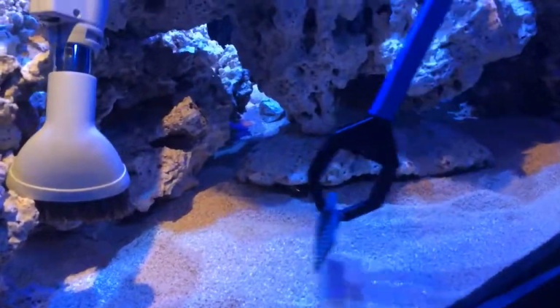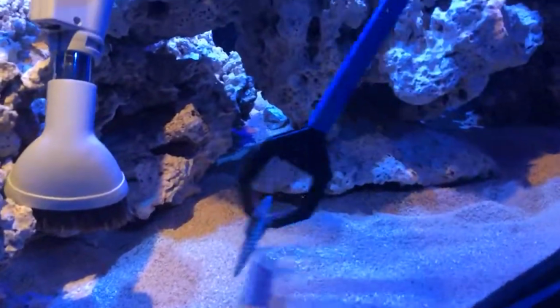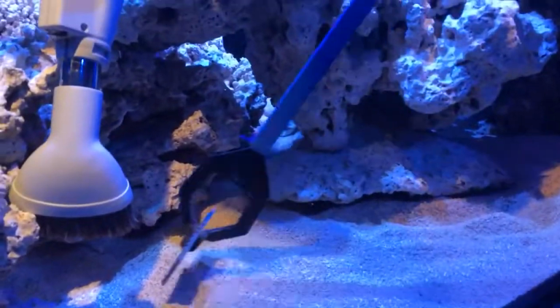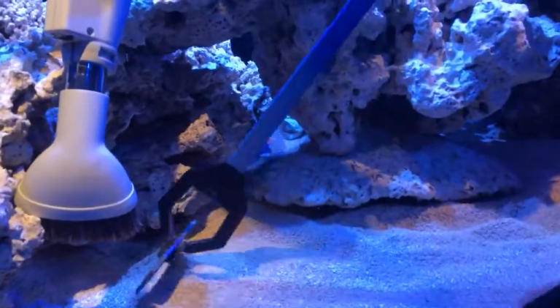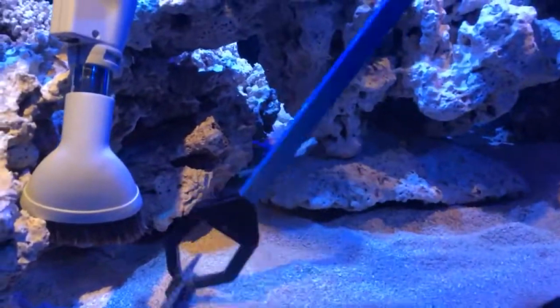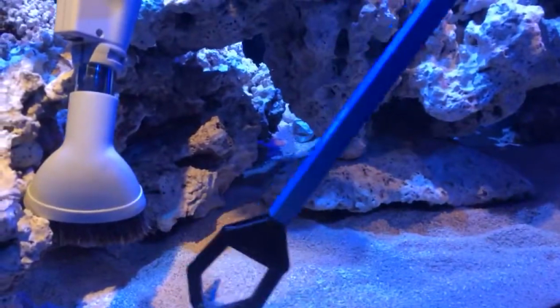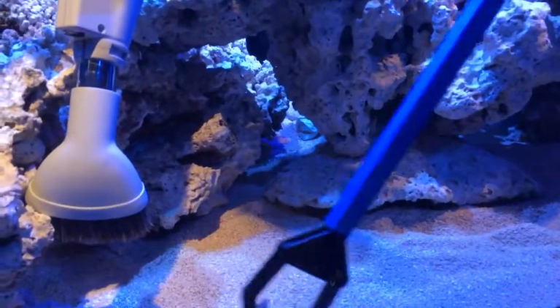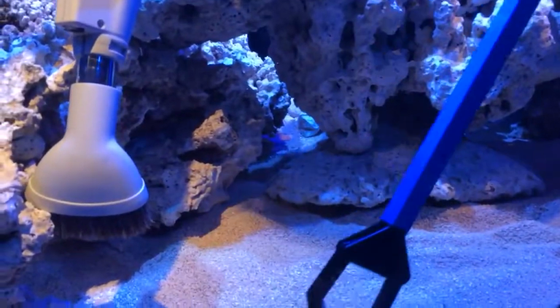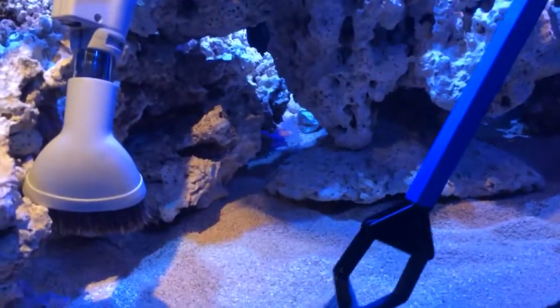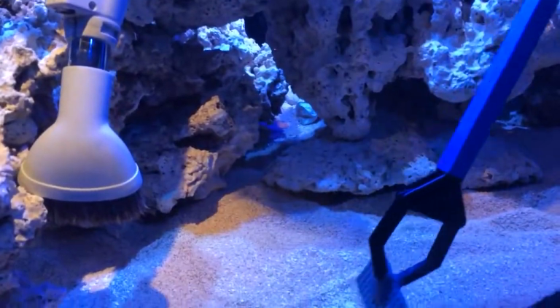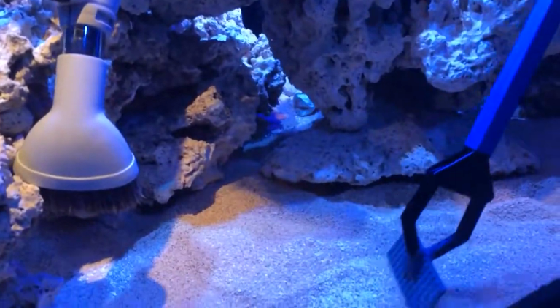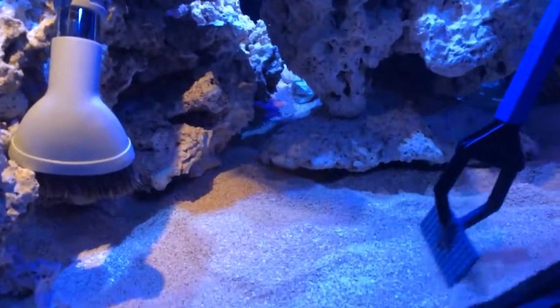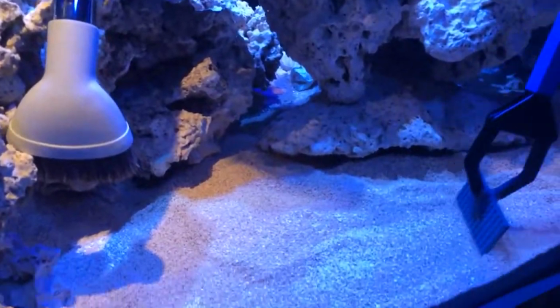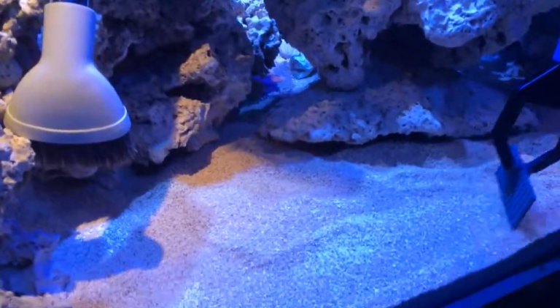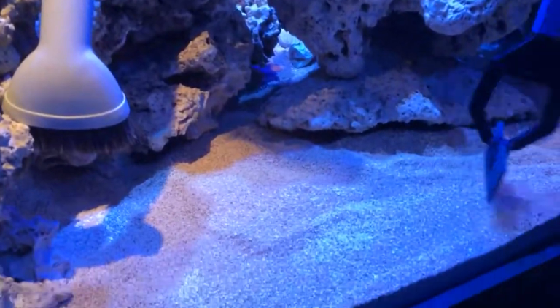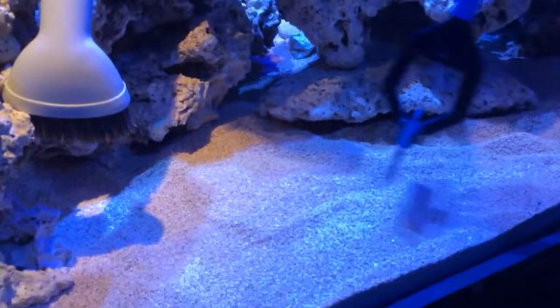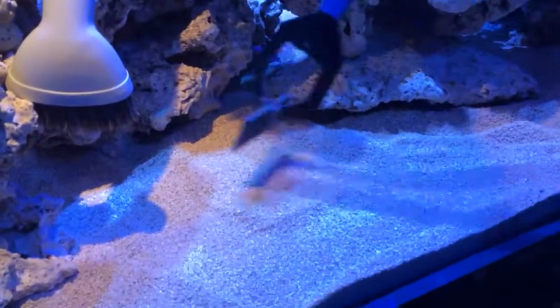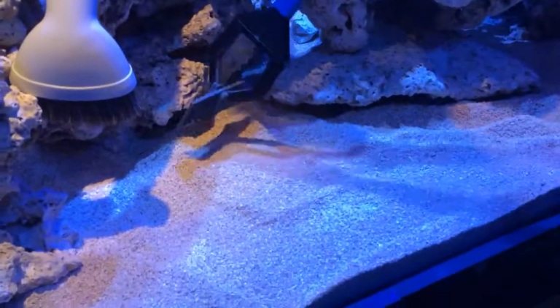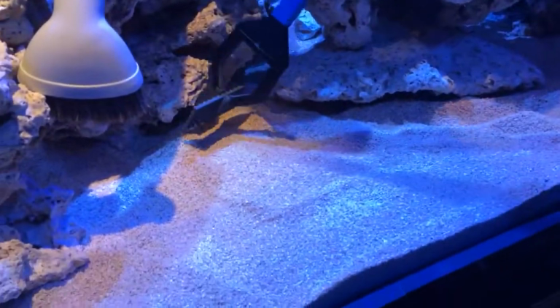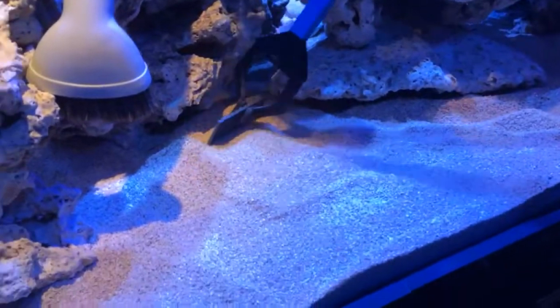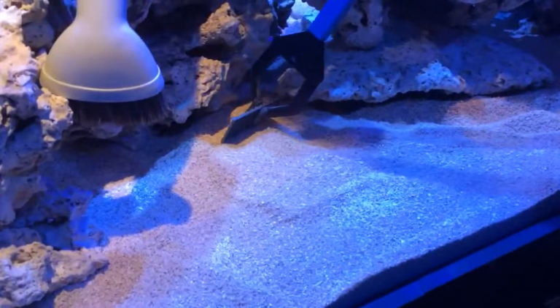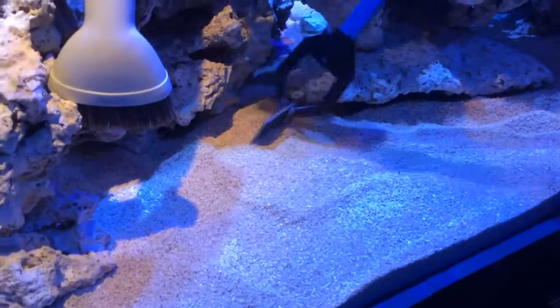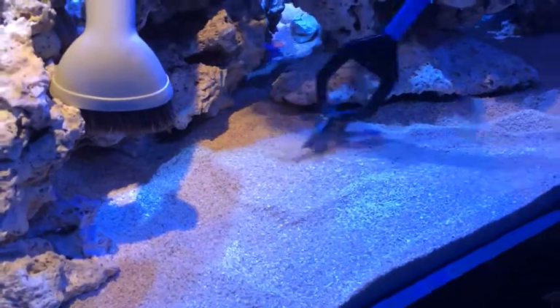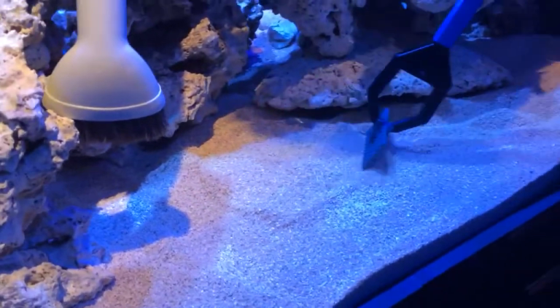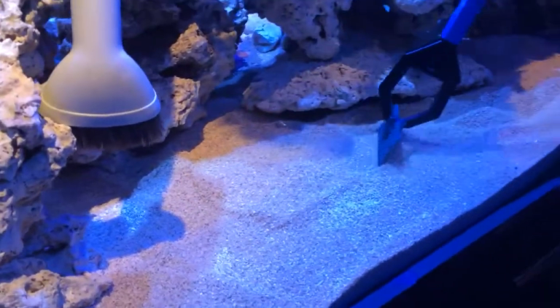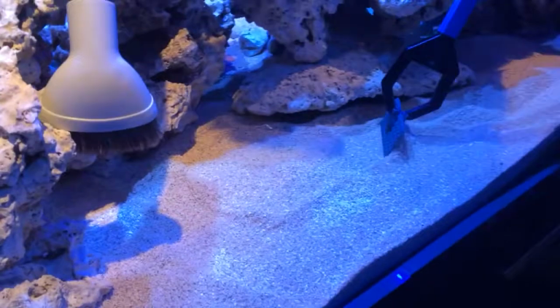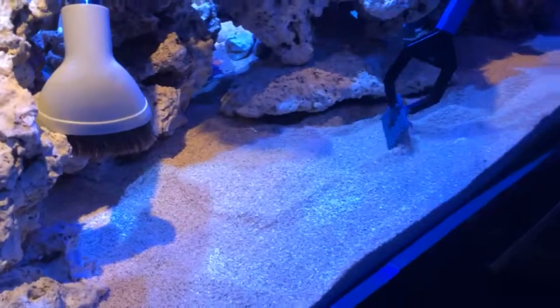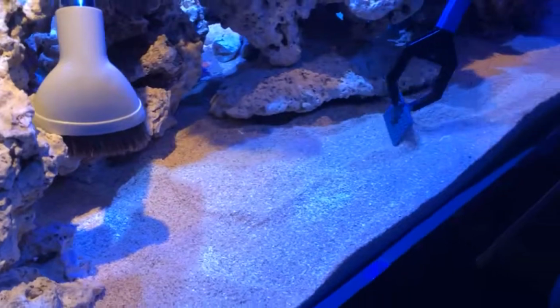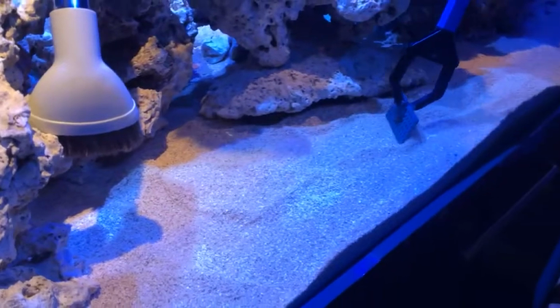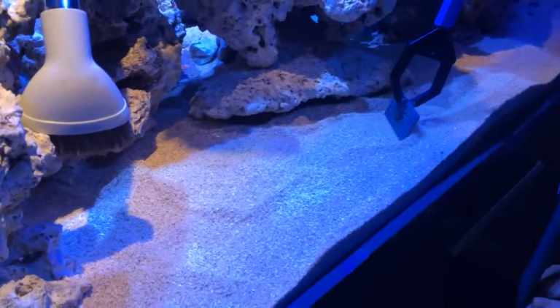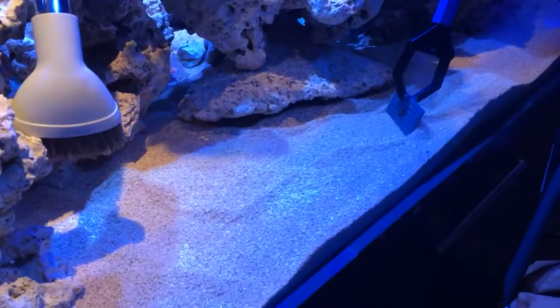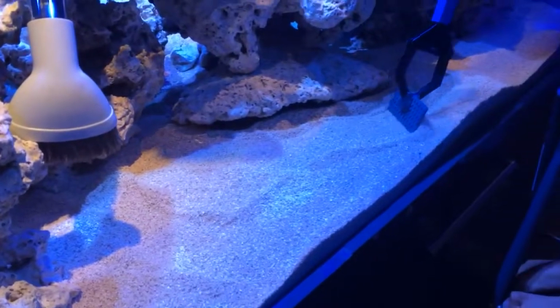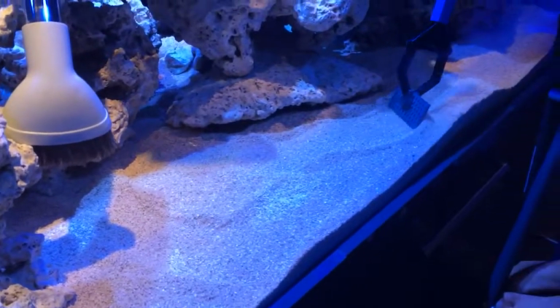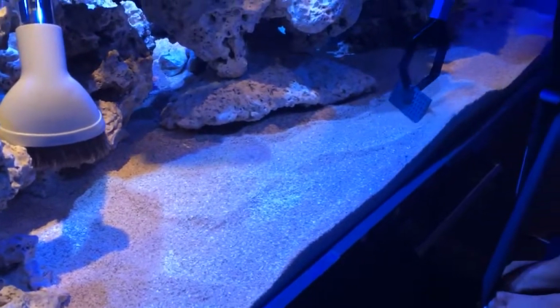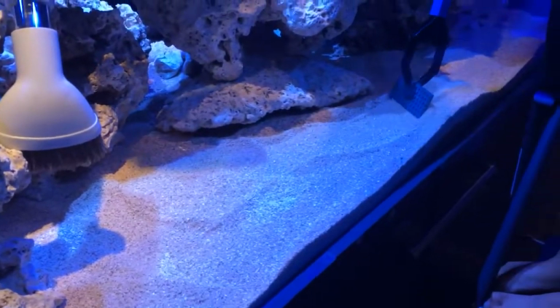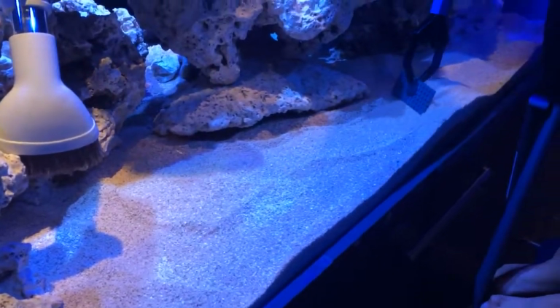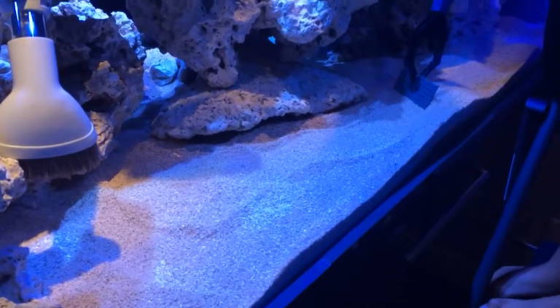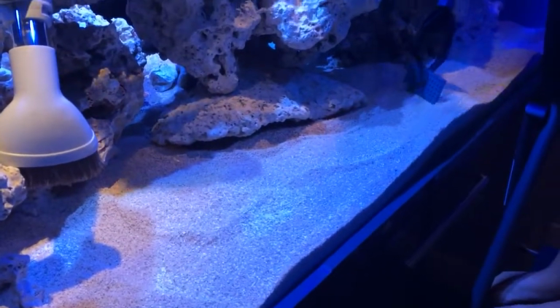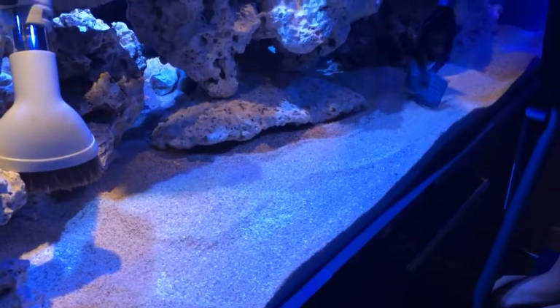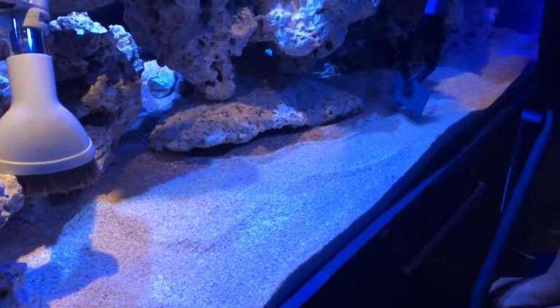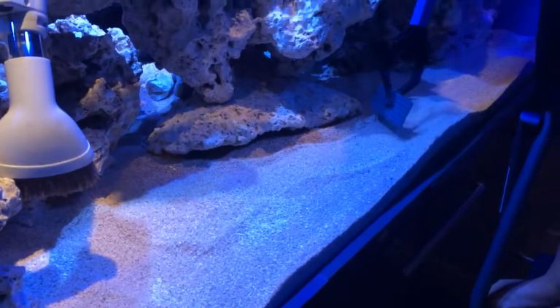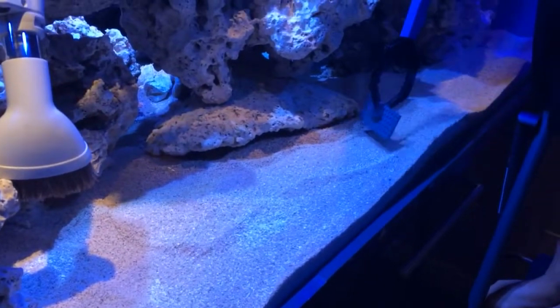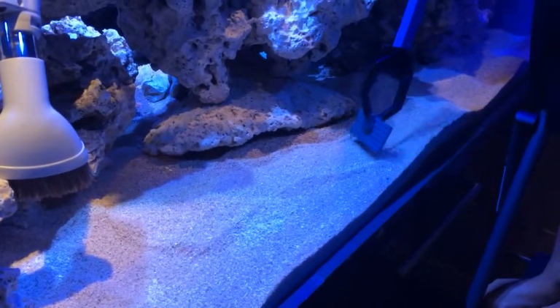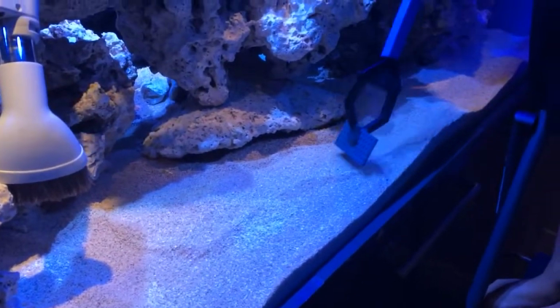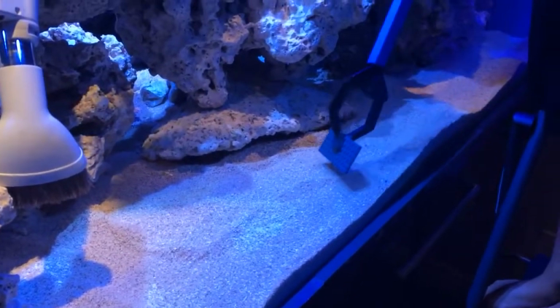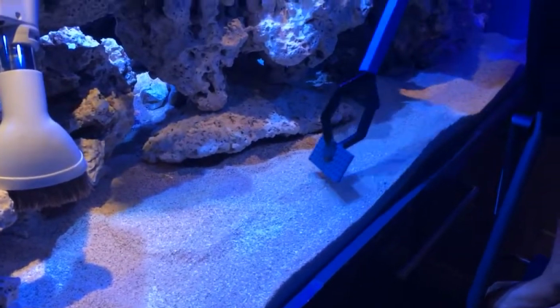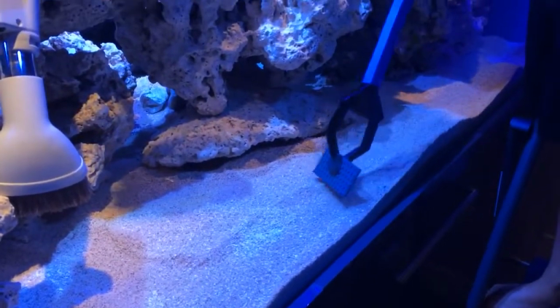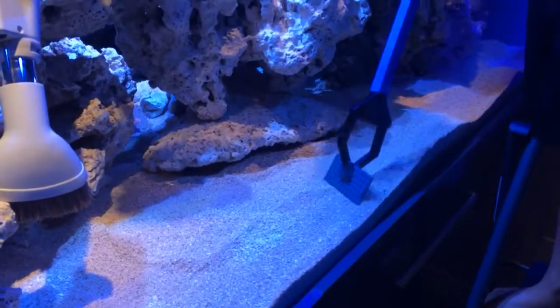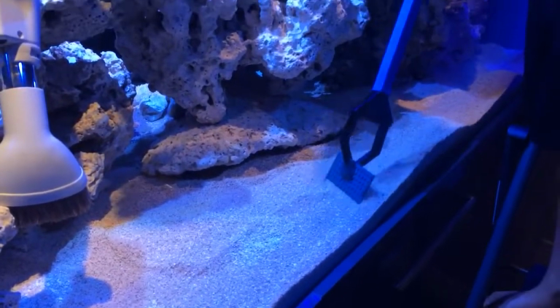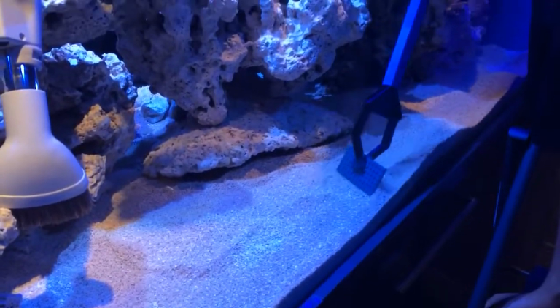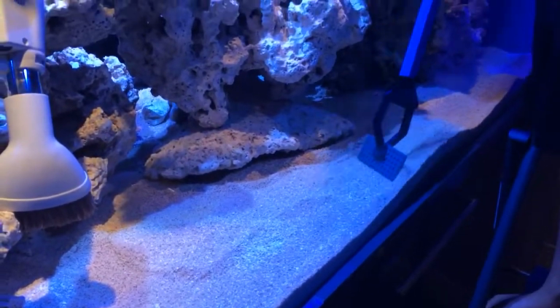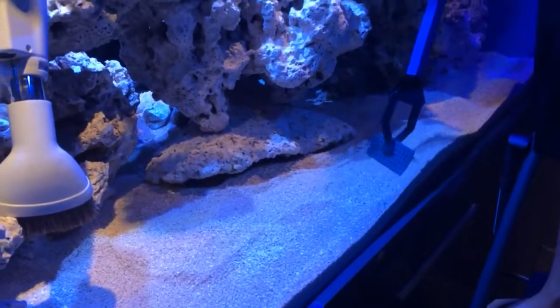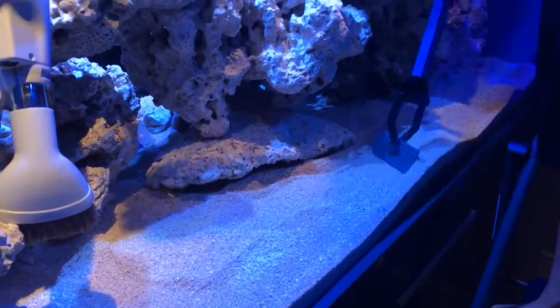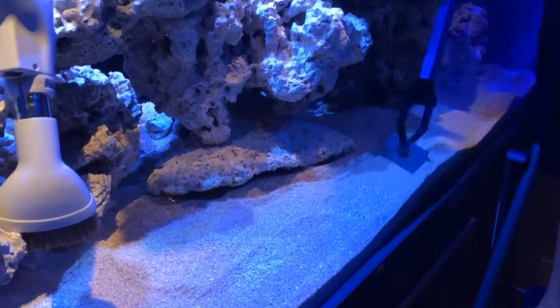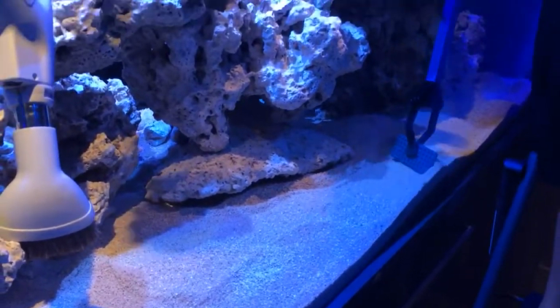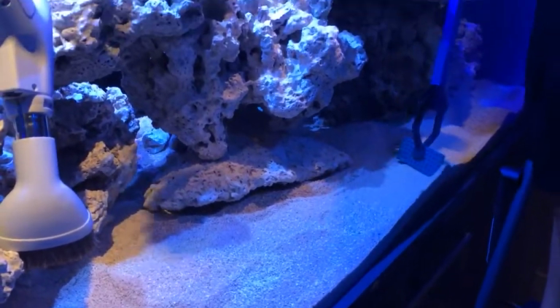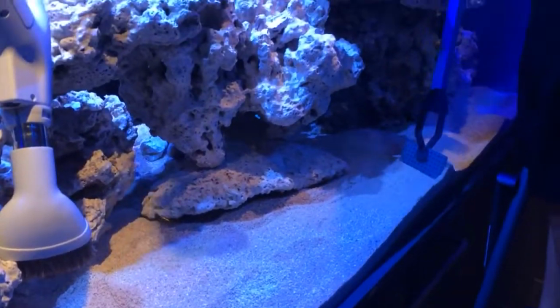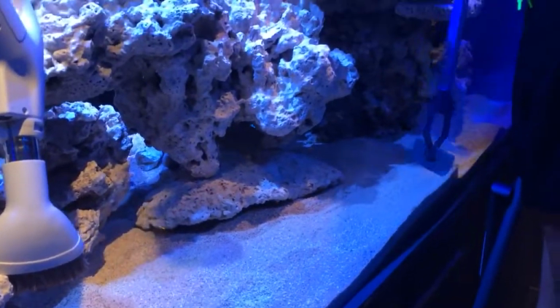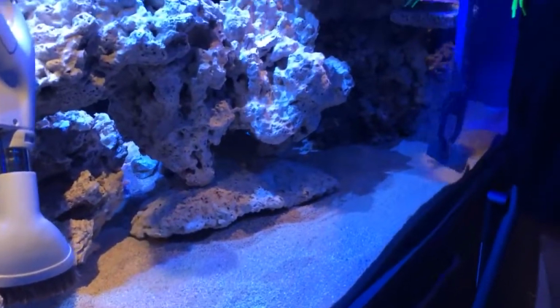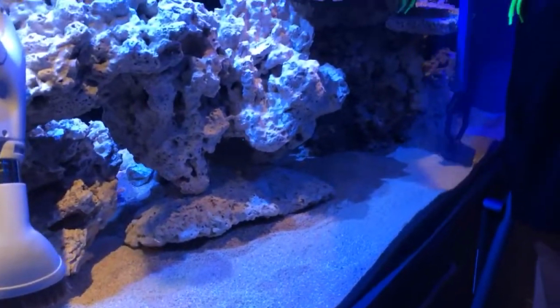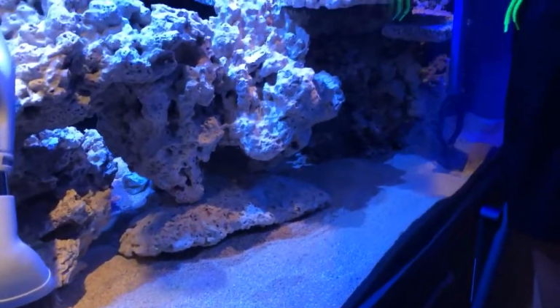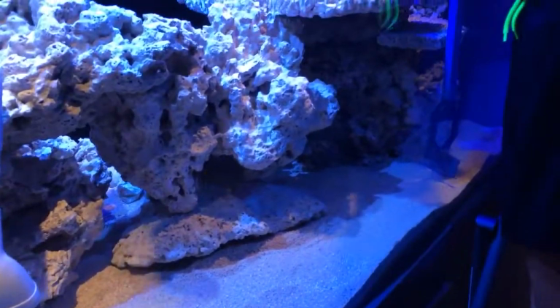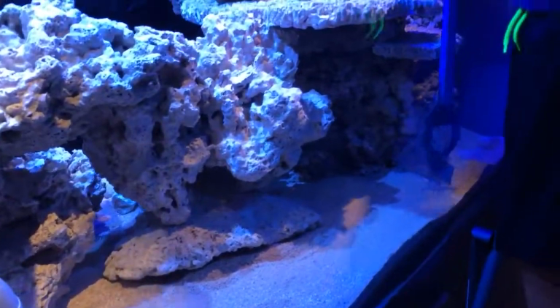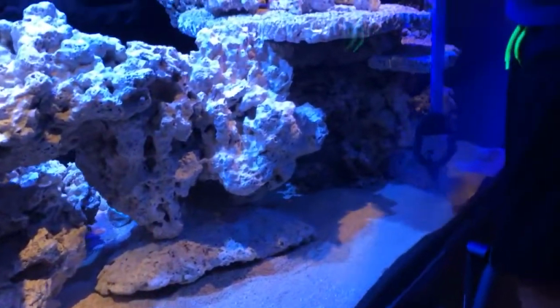This stuff, the tank's deep enough that it's not going to float around from the power heads. Anyway, that's another update for you.